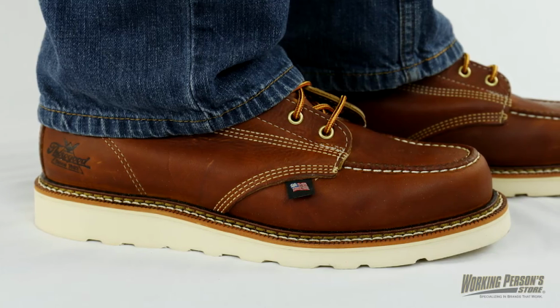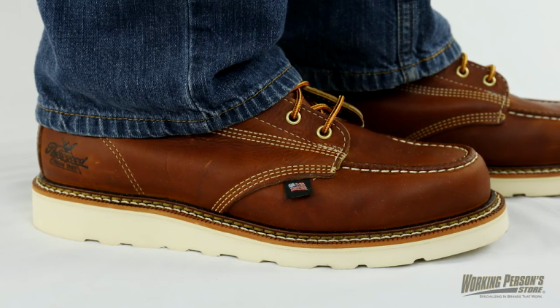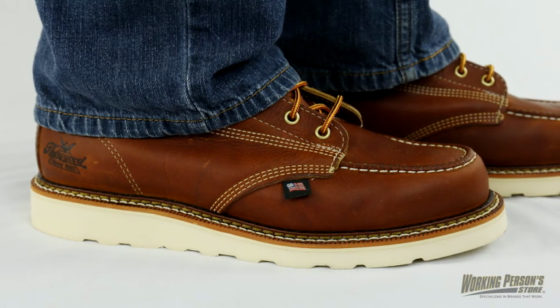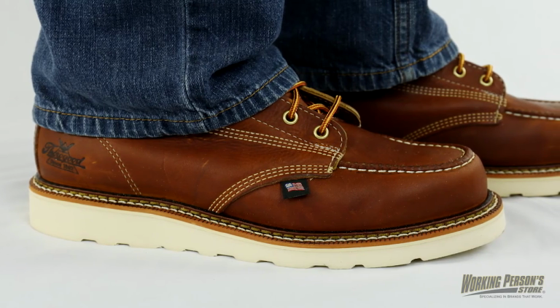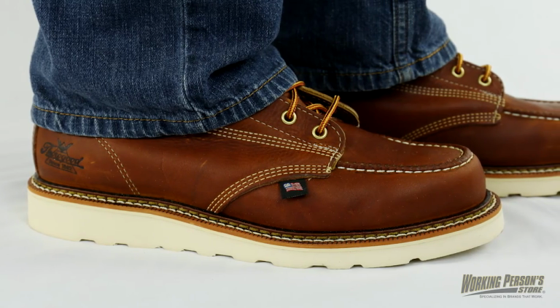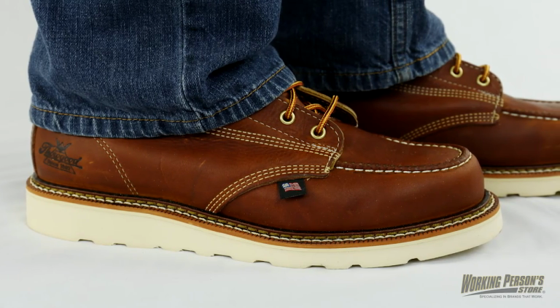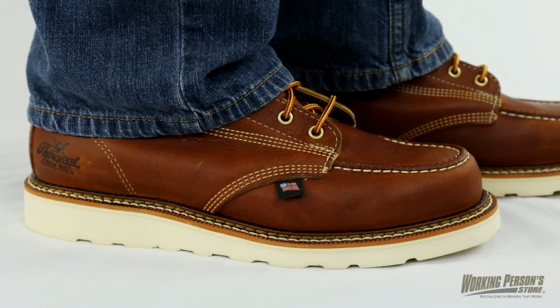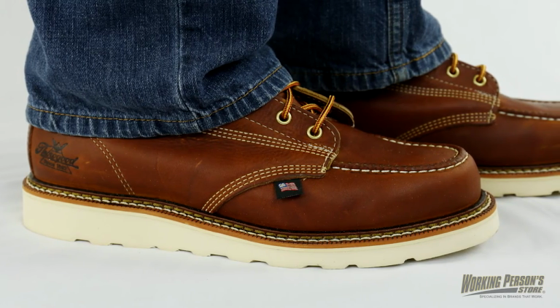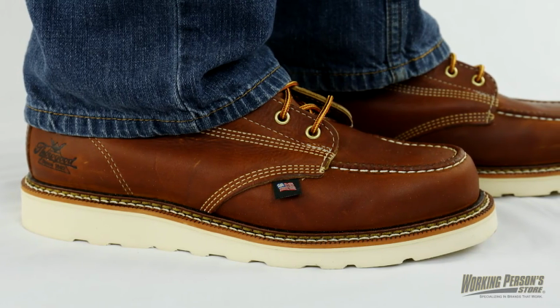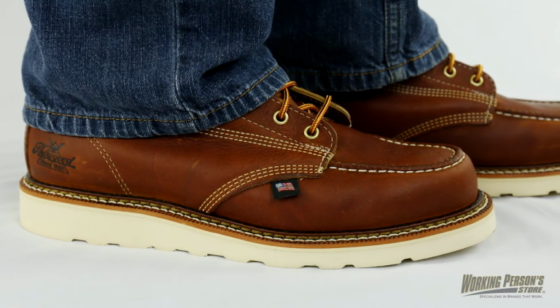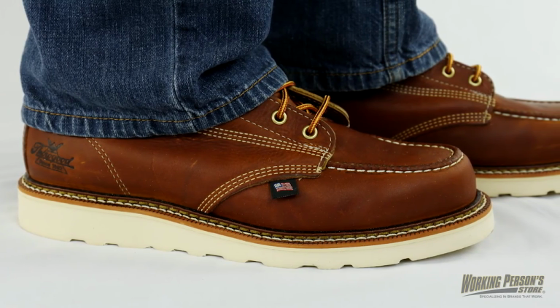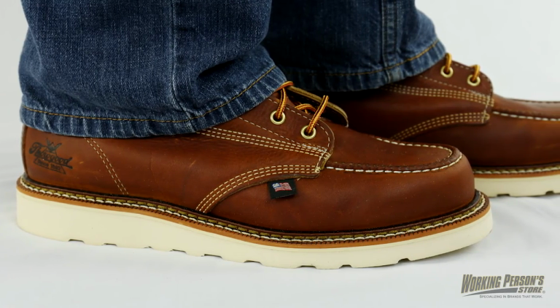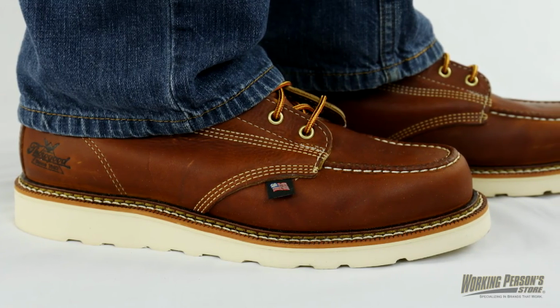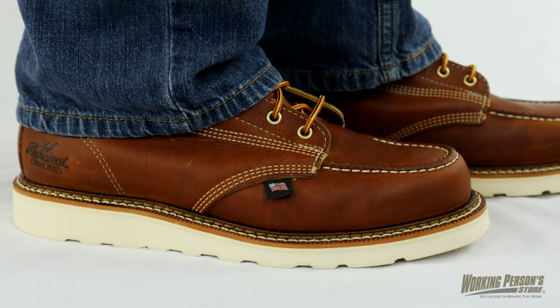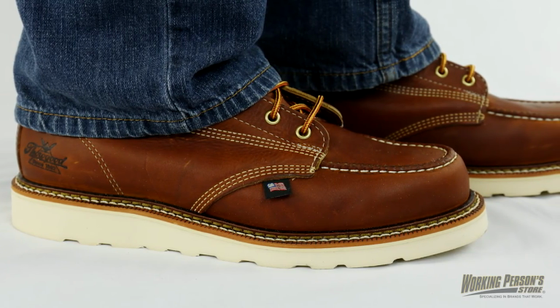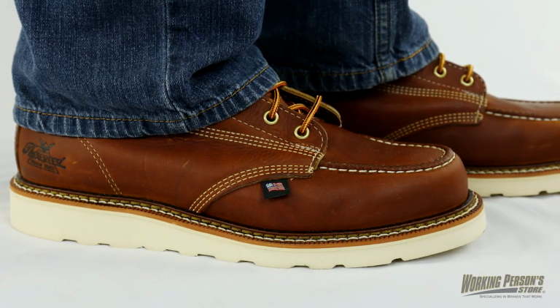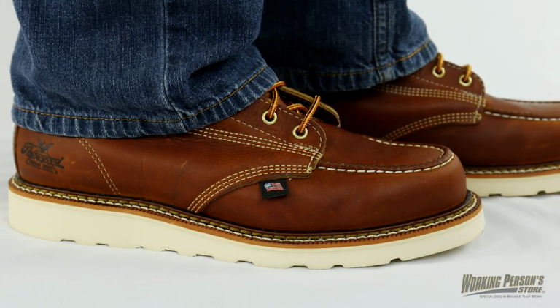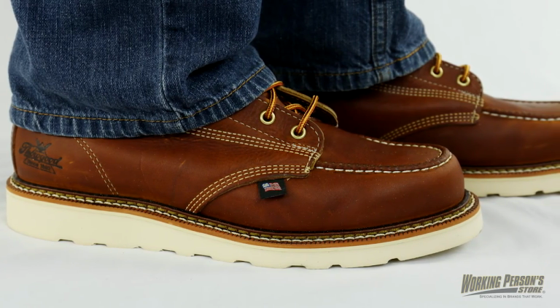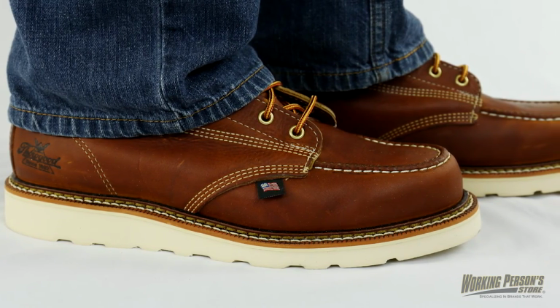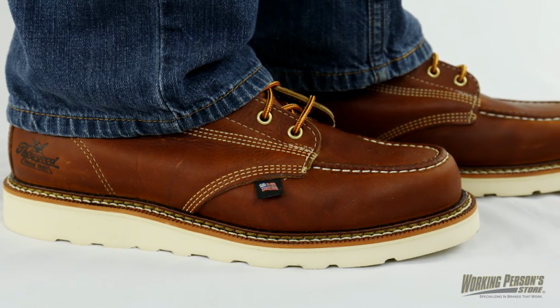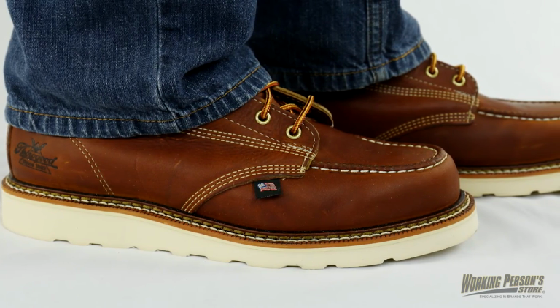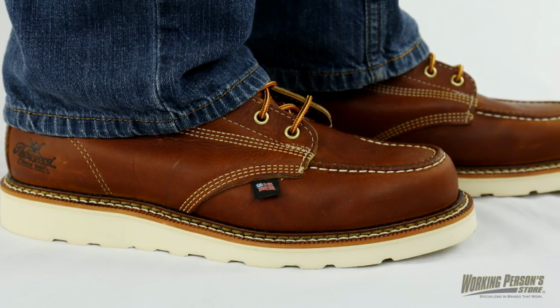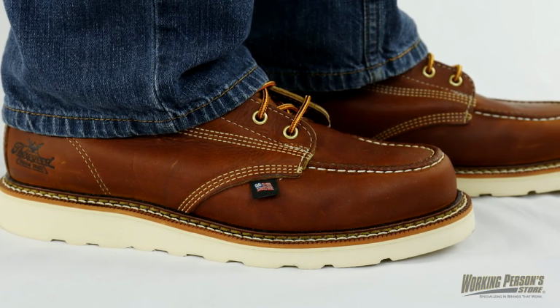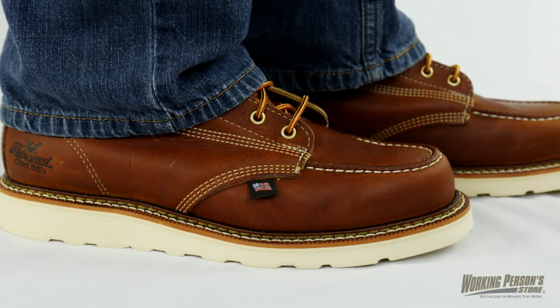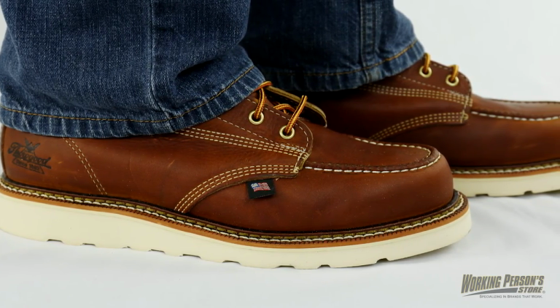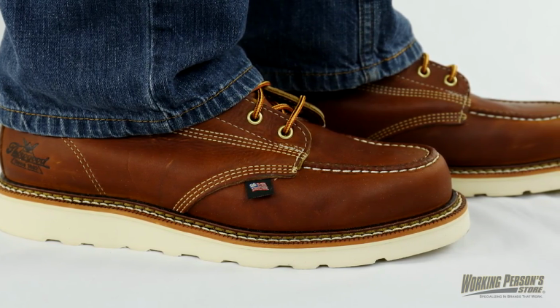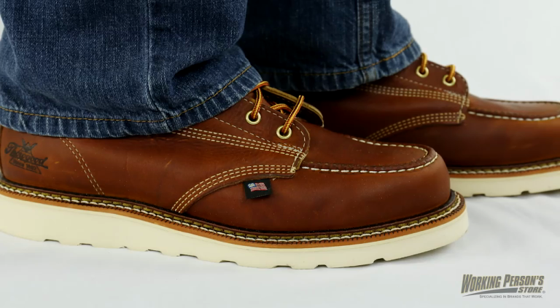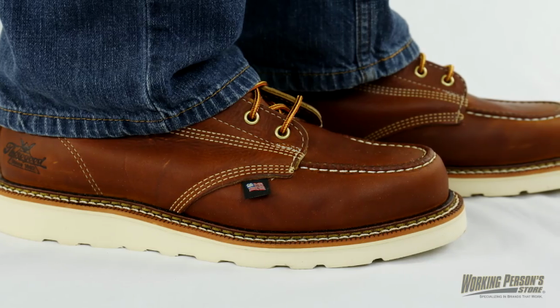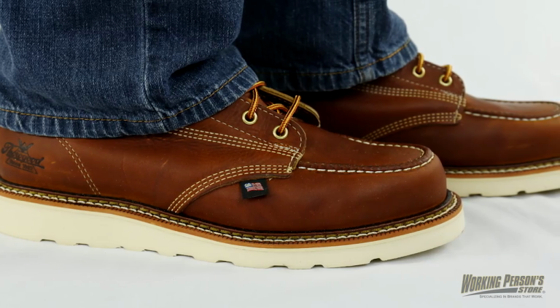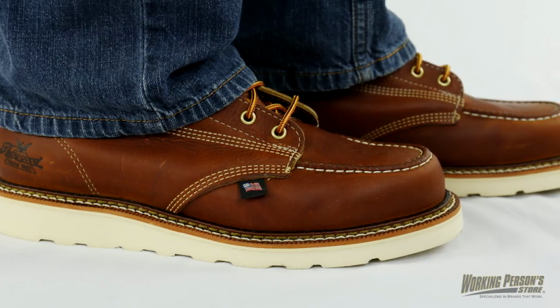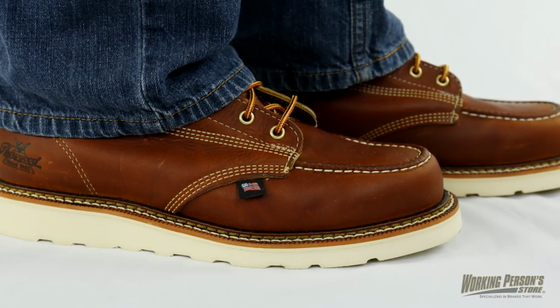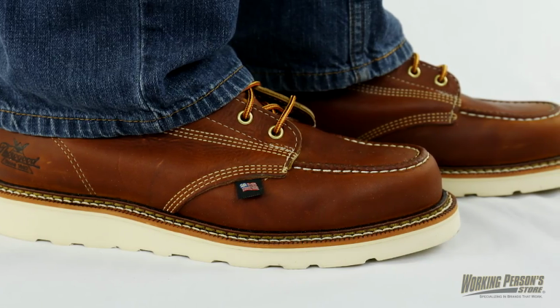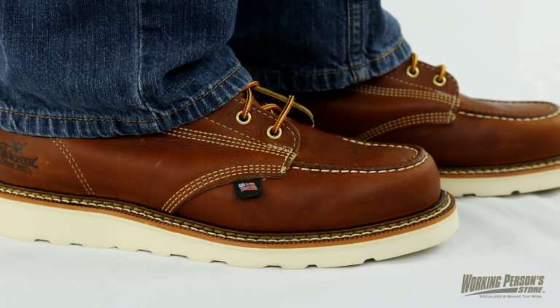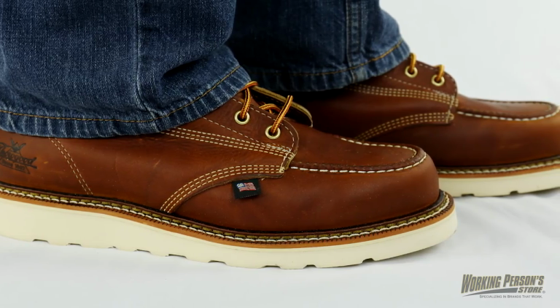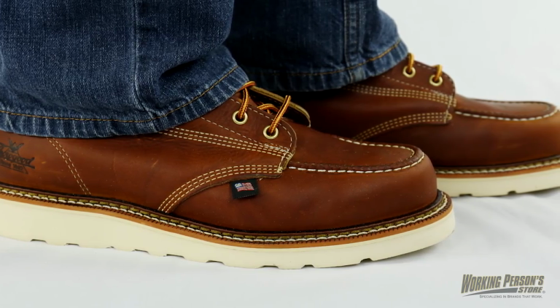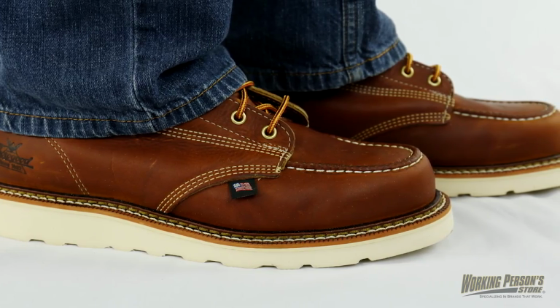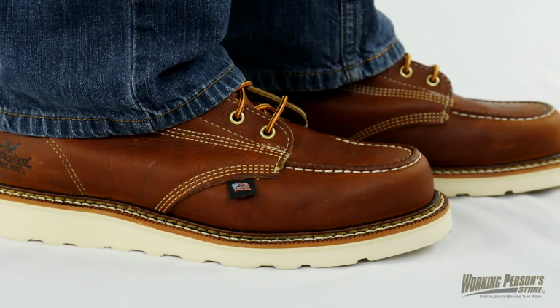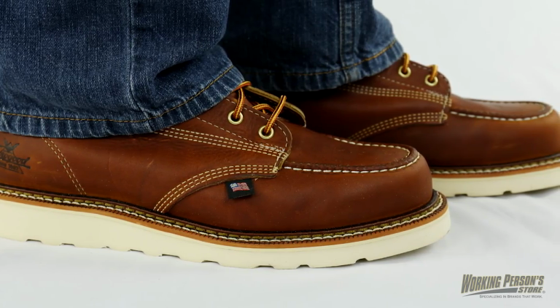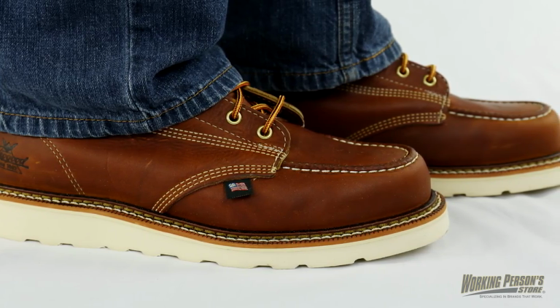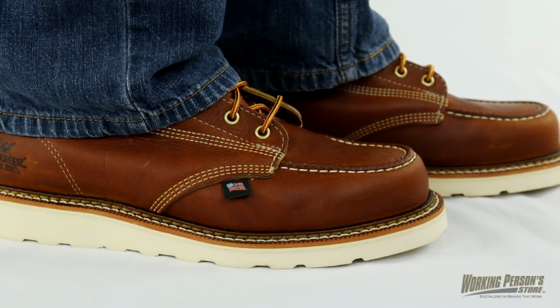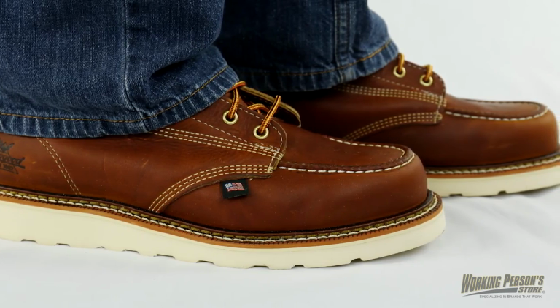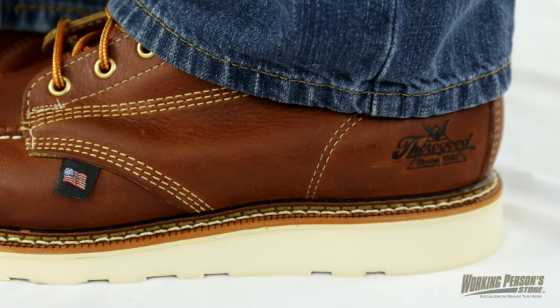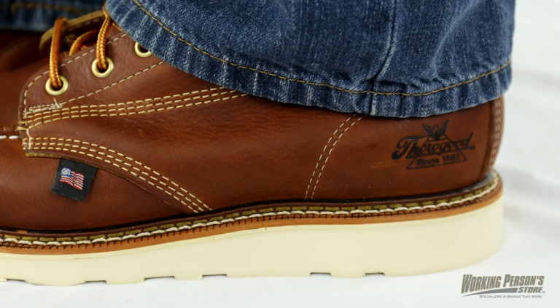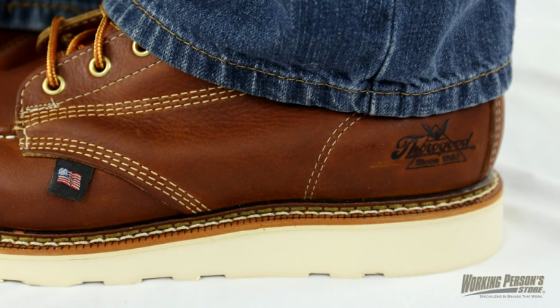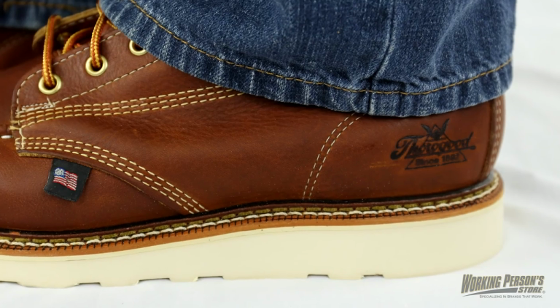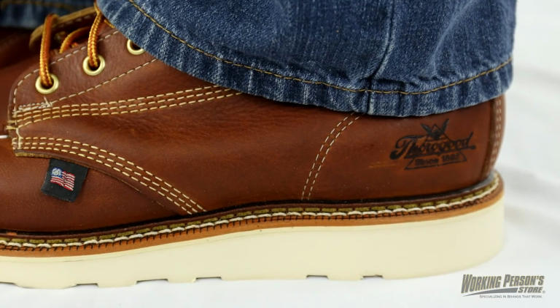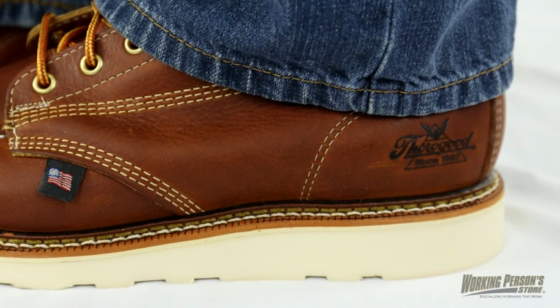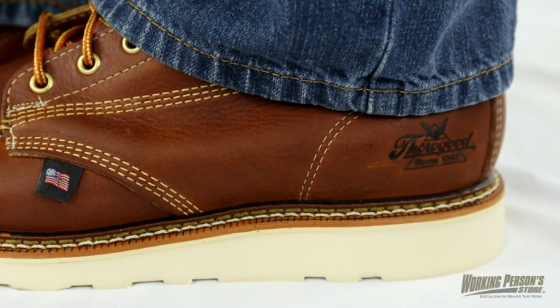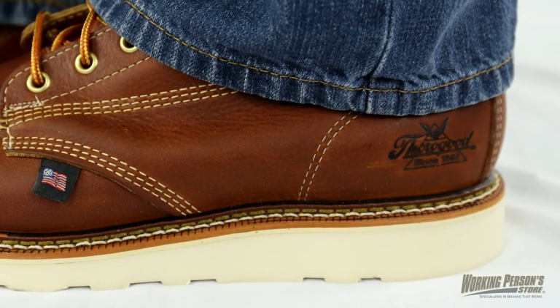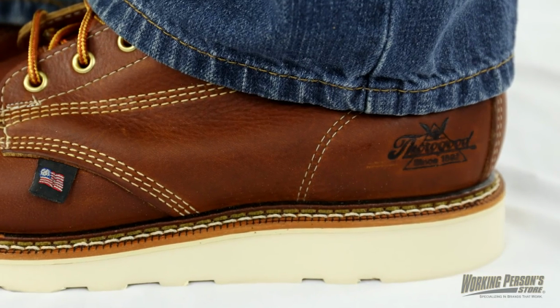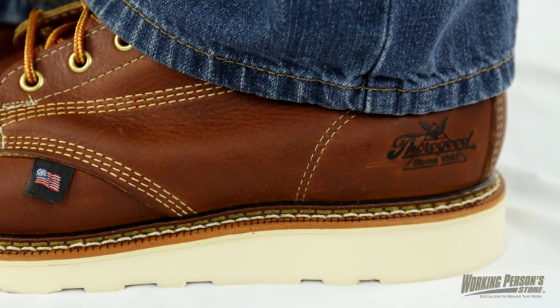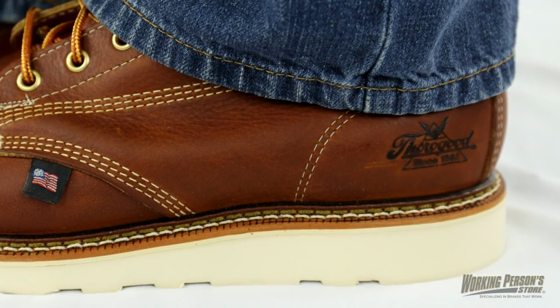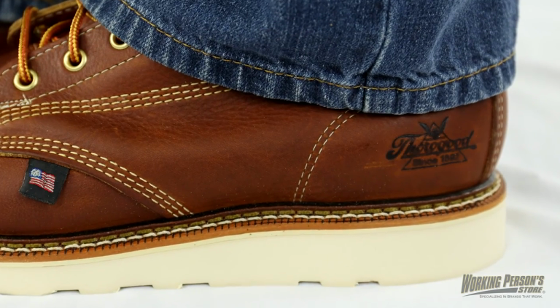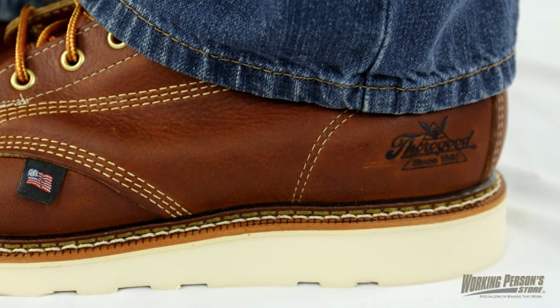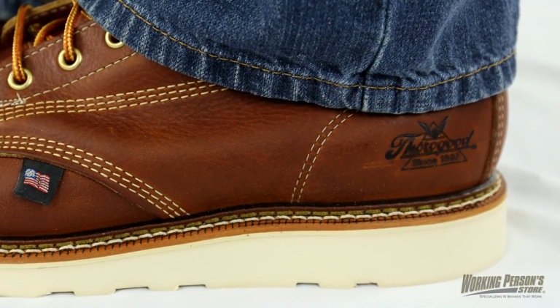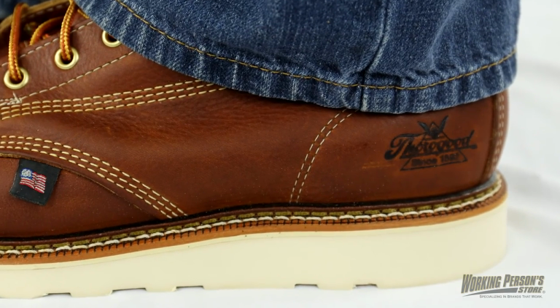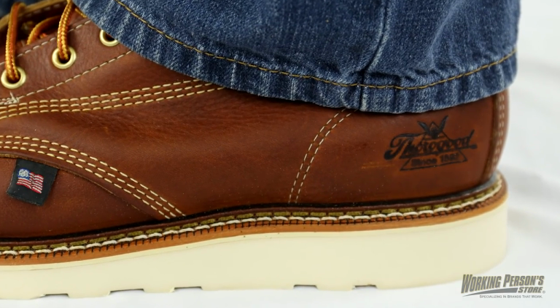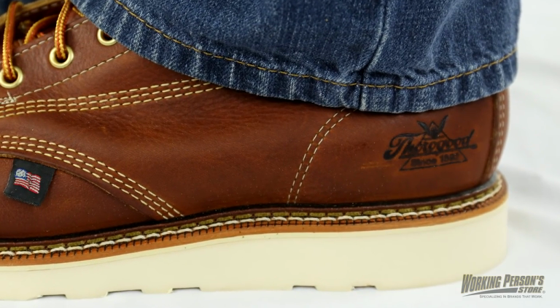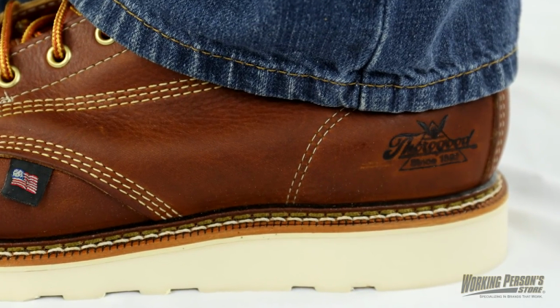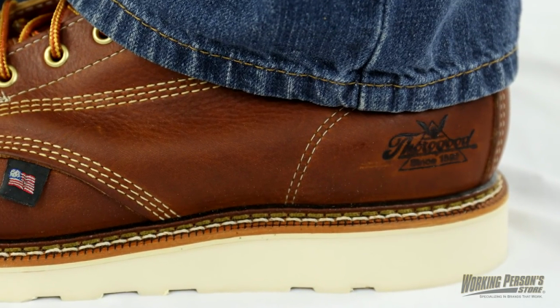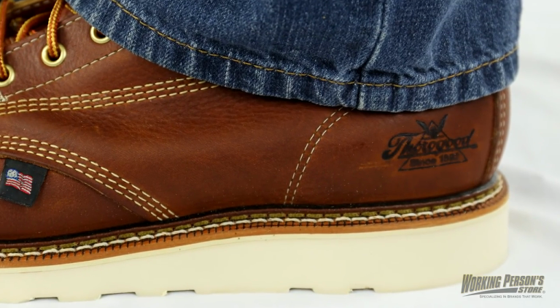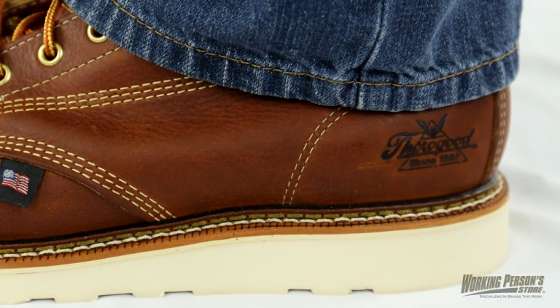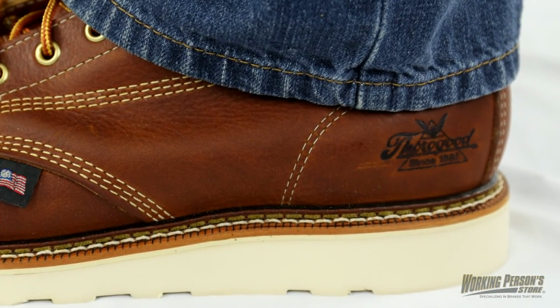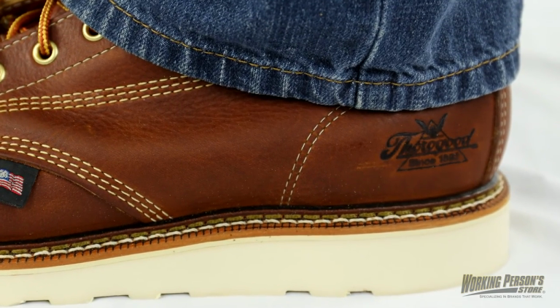There's cotton drill vamp lining for even more comfort, and rubber midsoles and composite shanks add lightweight support for your feet too.